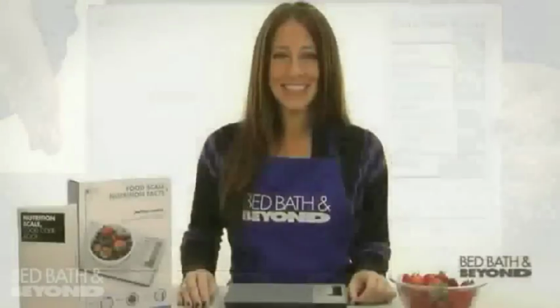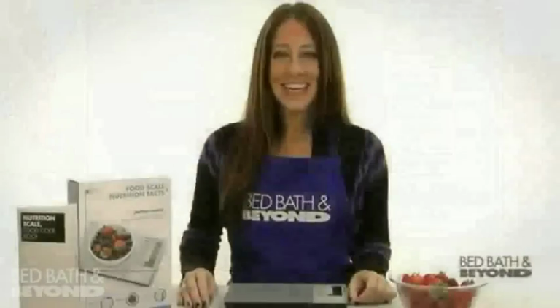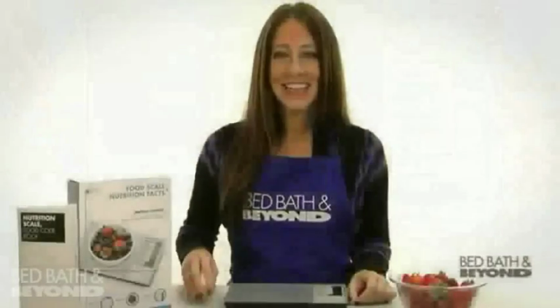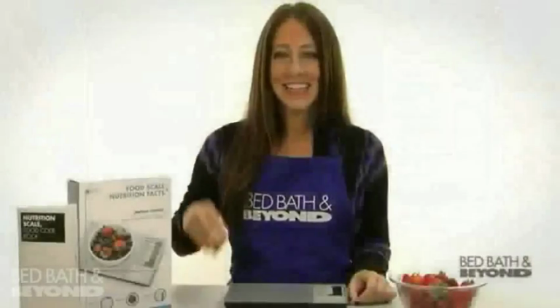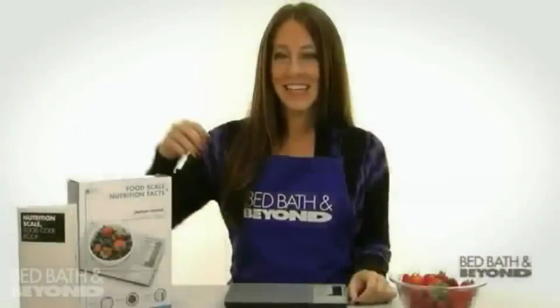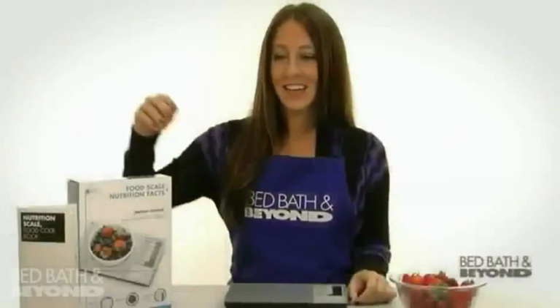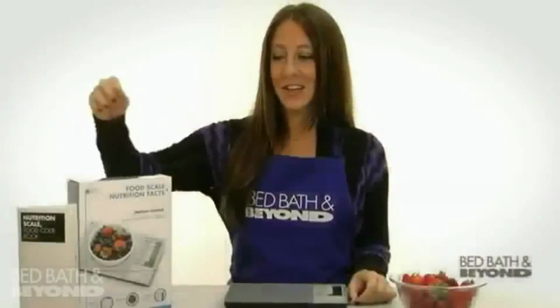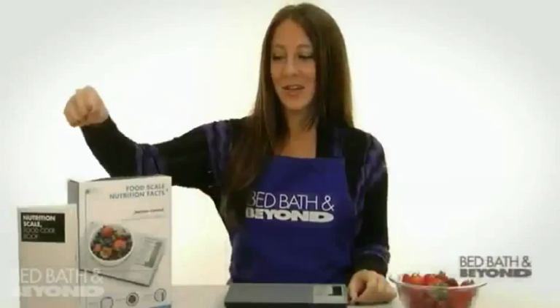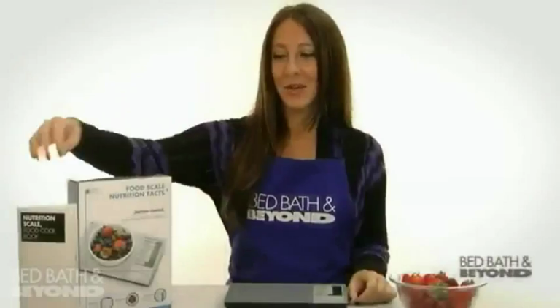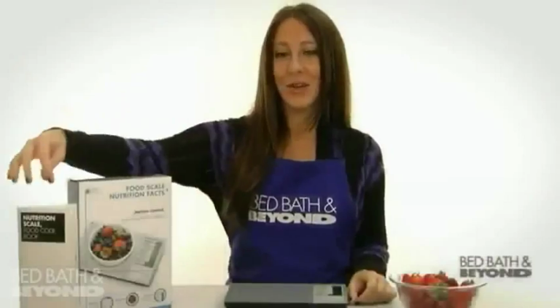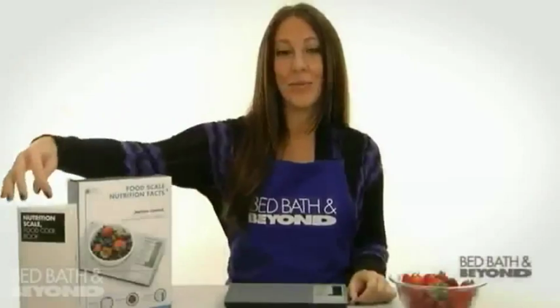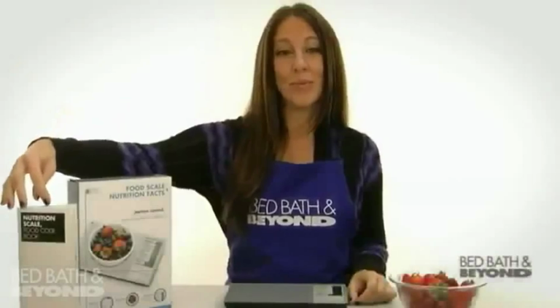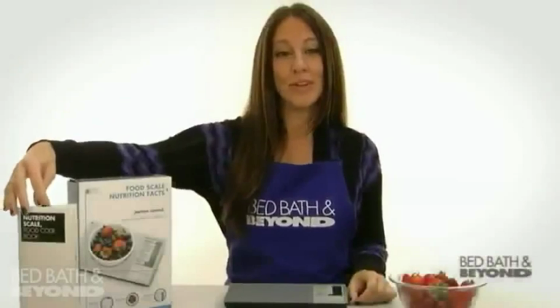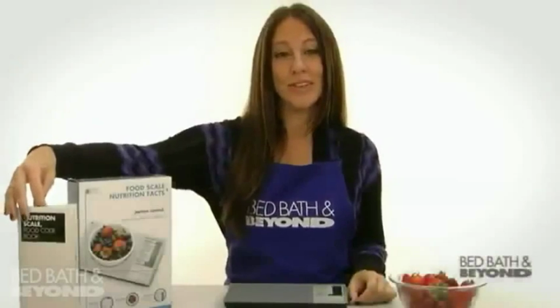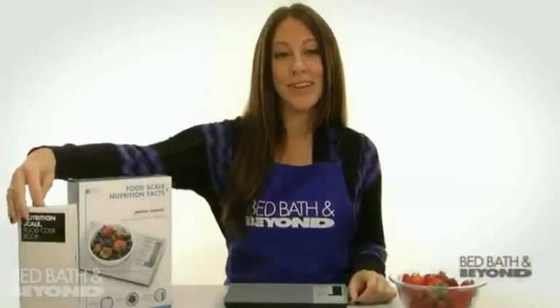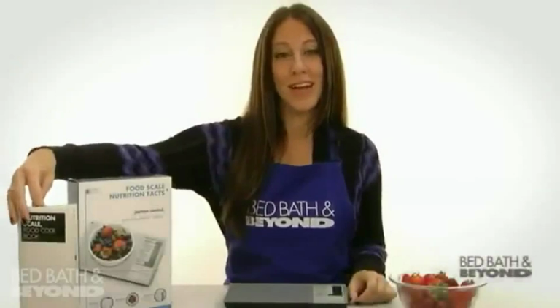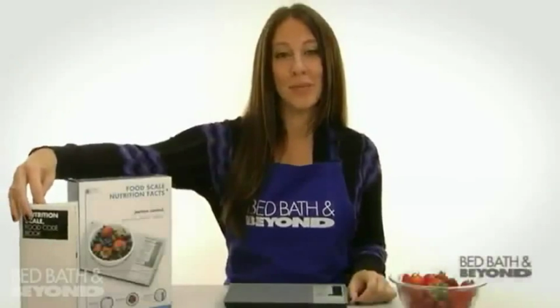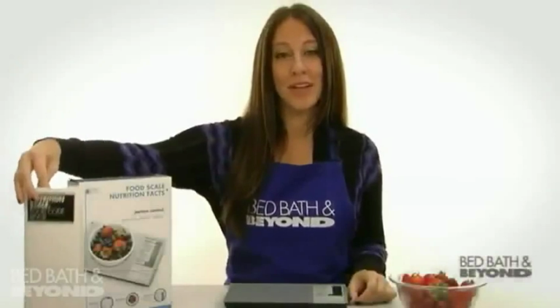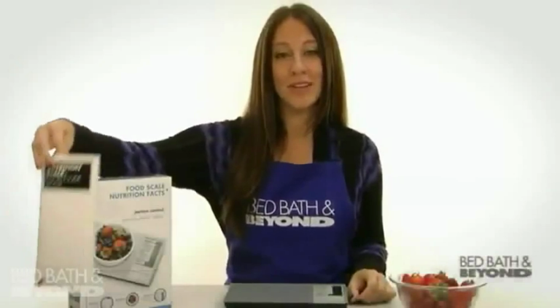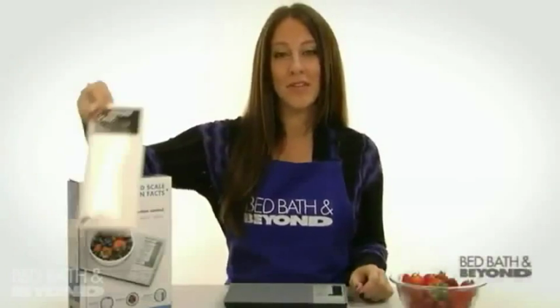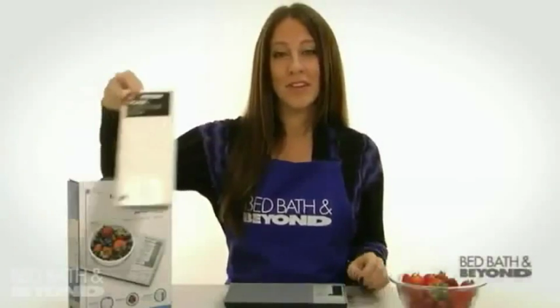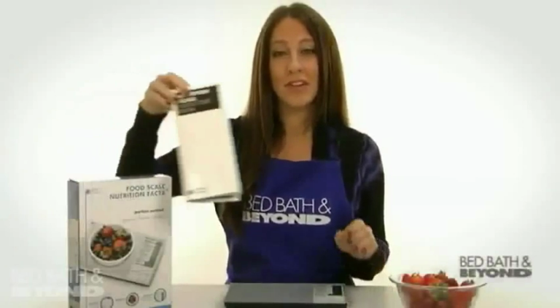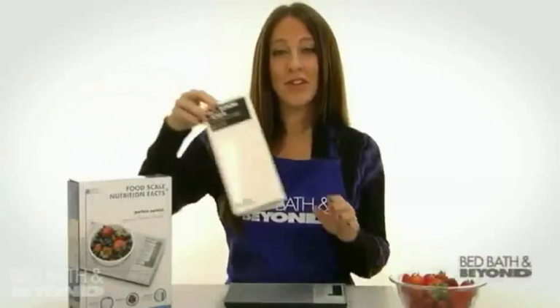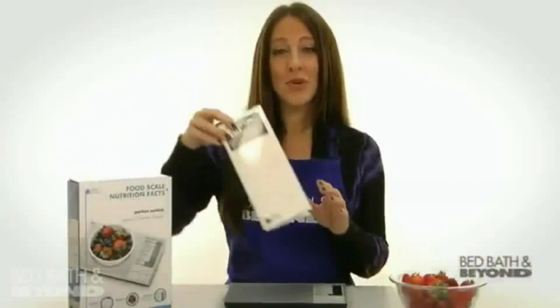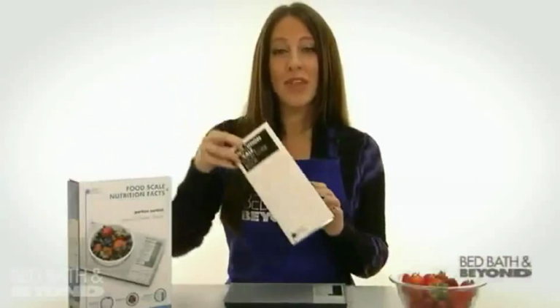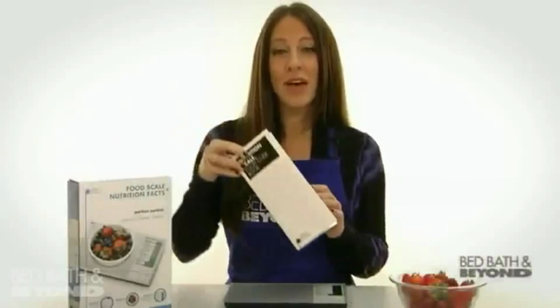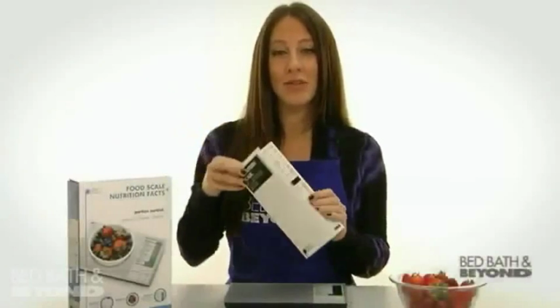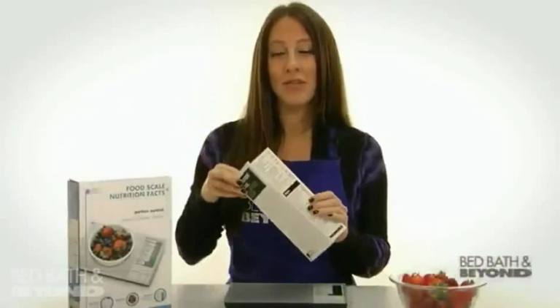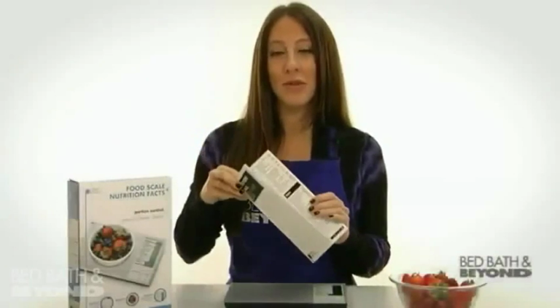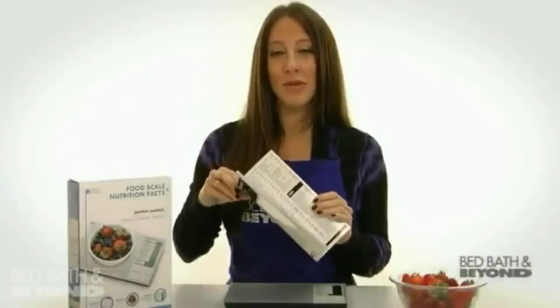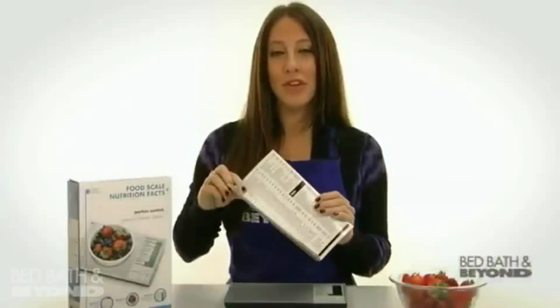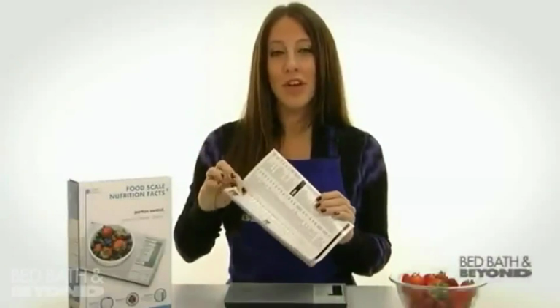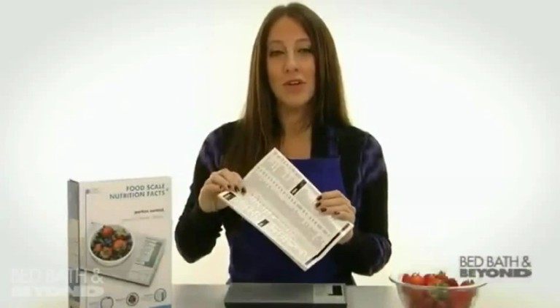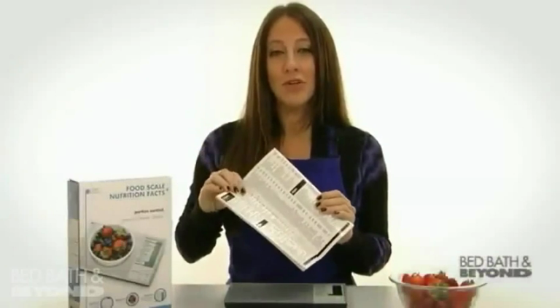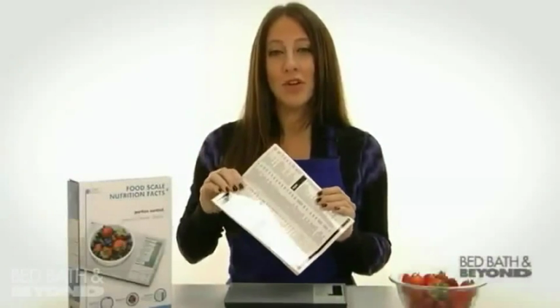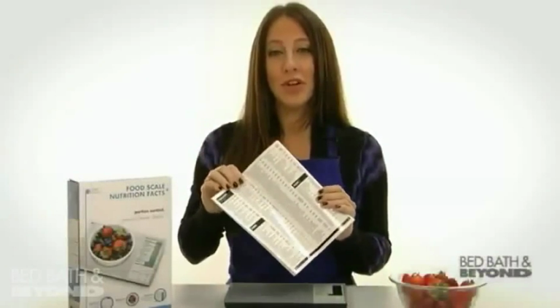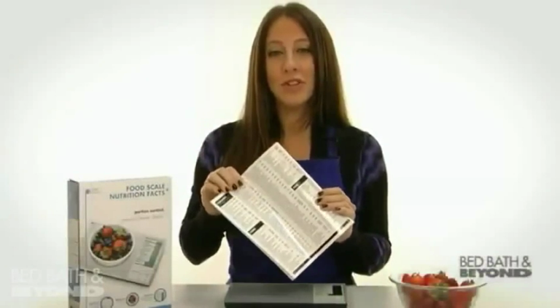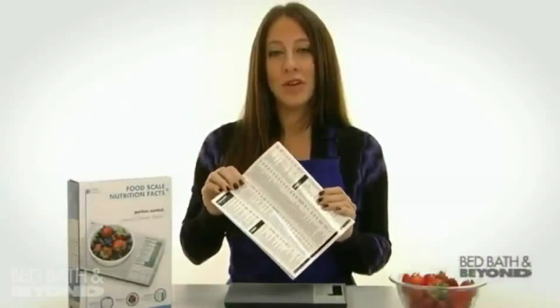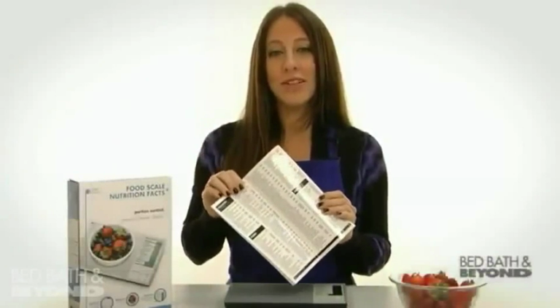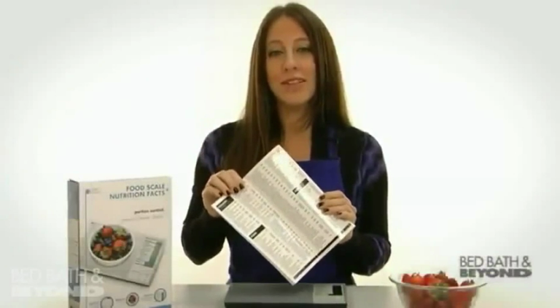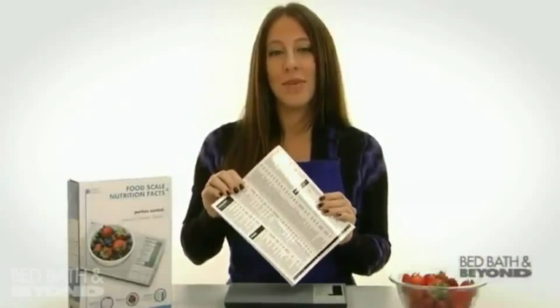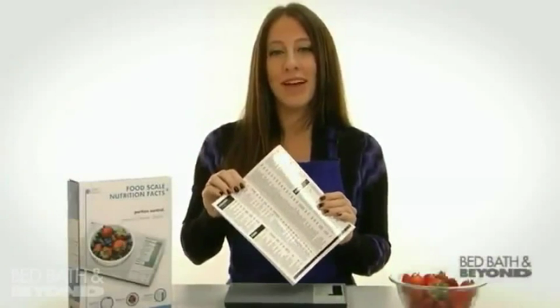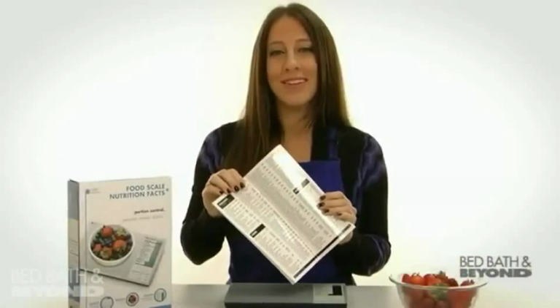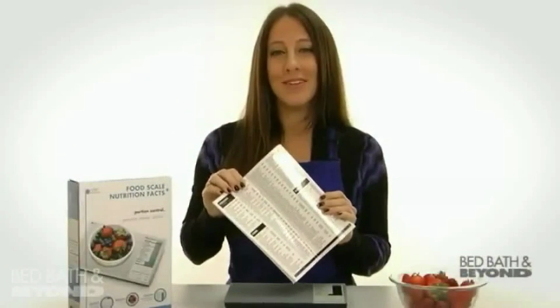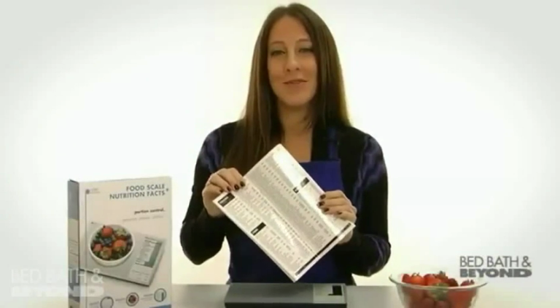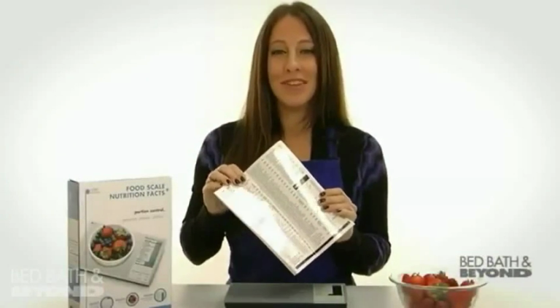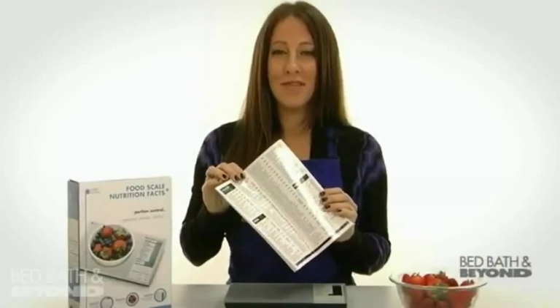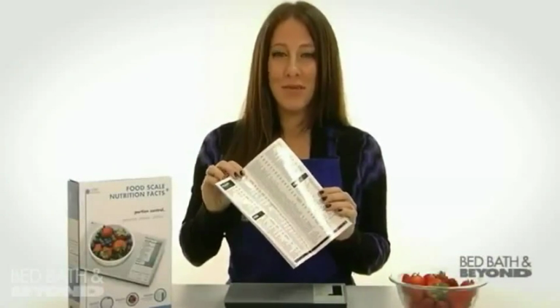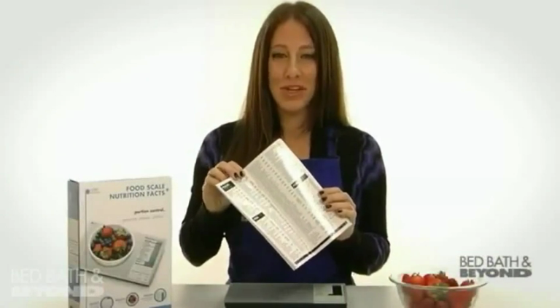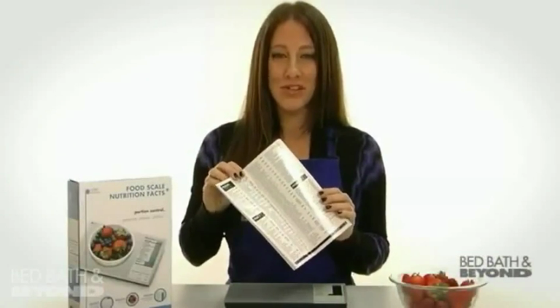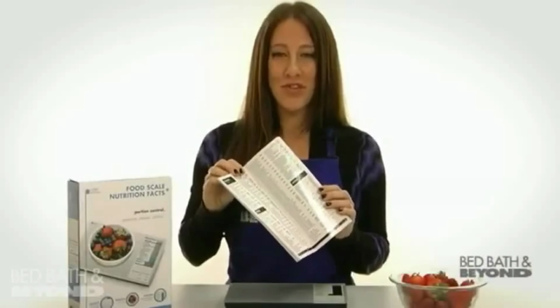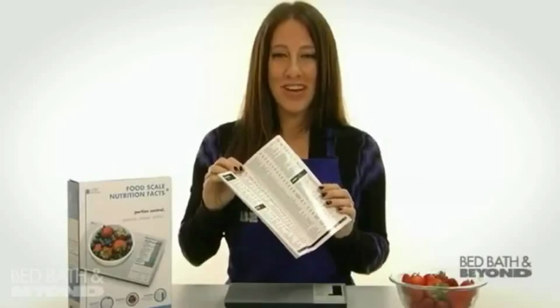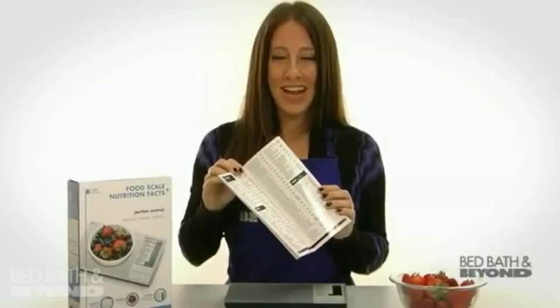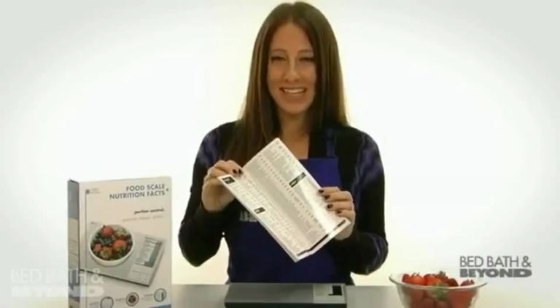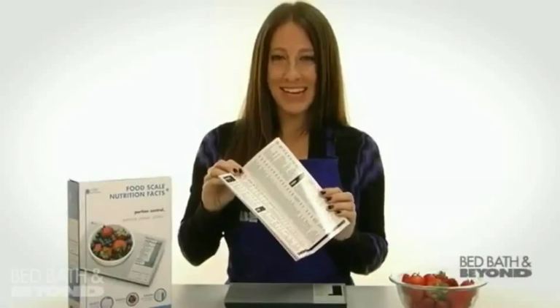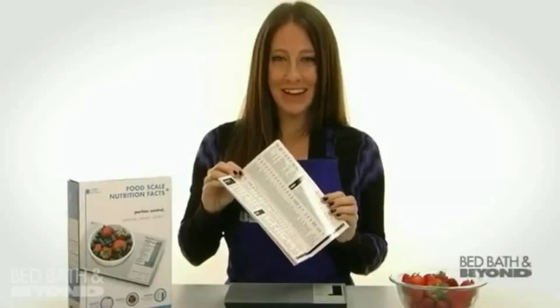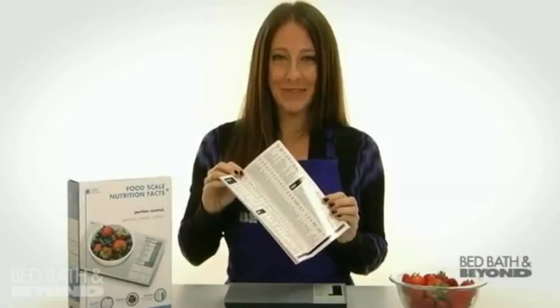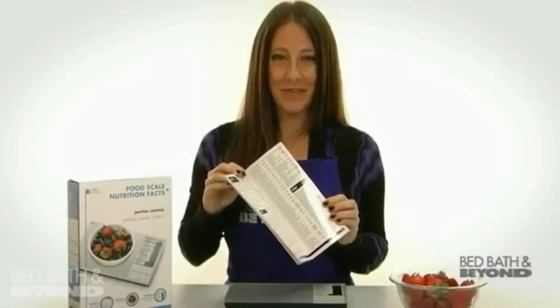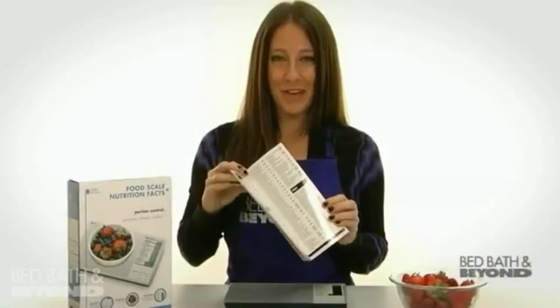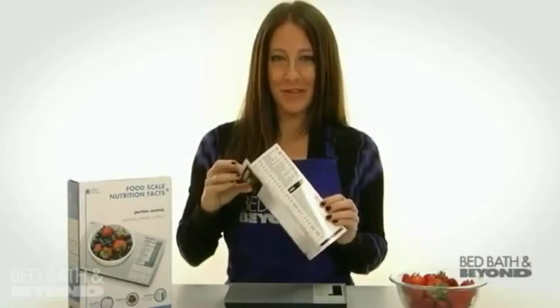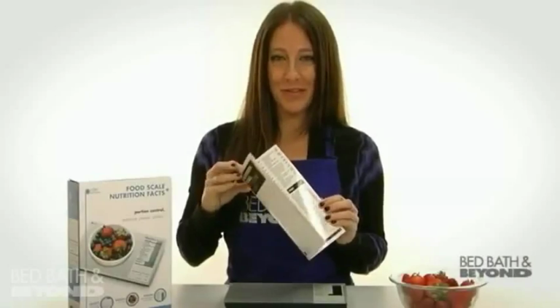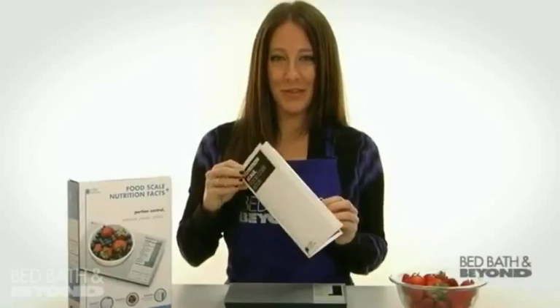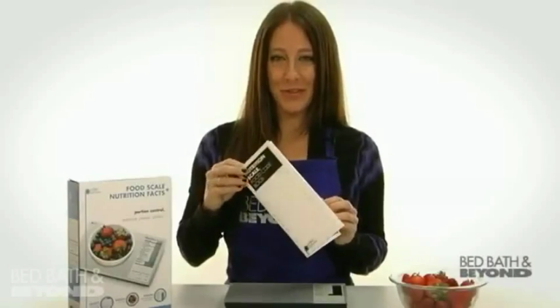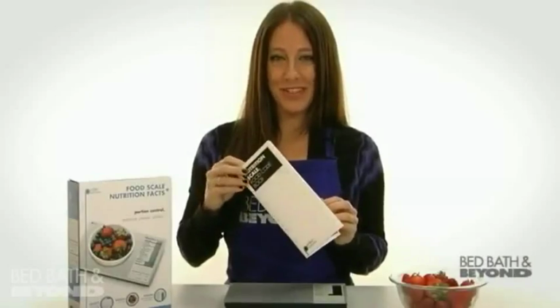This scale includes a built-in database of nearly 2,000 foods. You can also customize it with the information for 99 of your favorite foods.